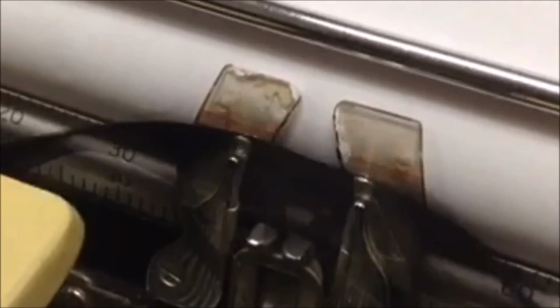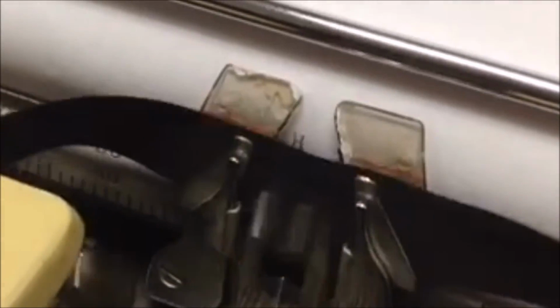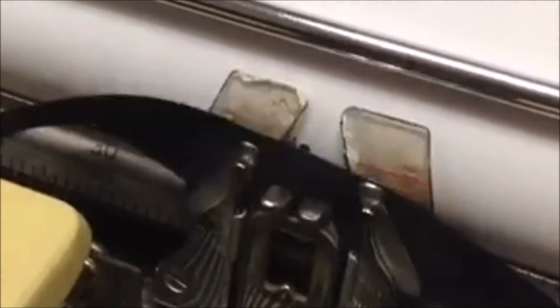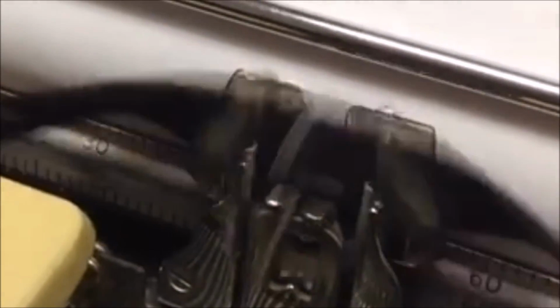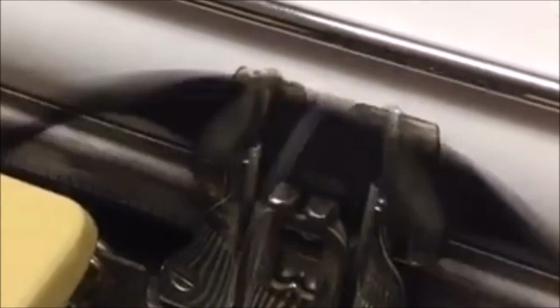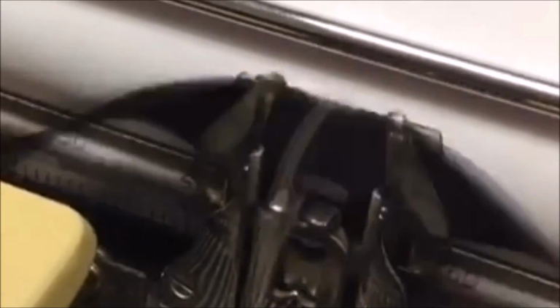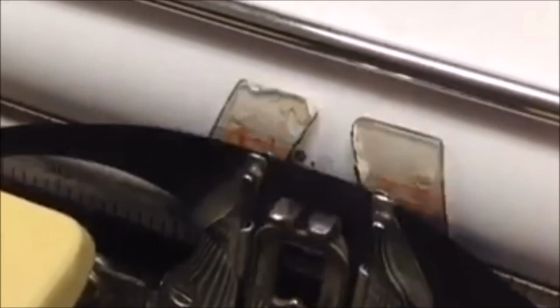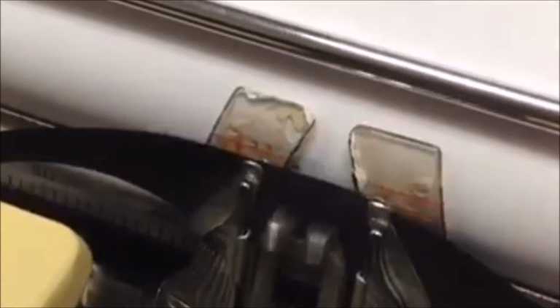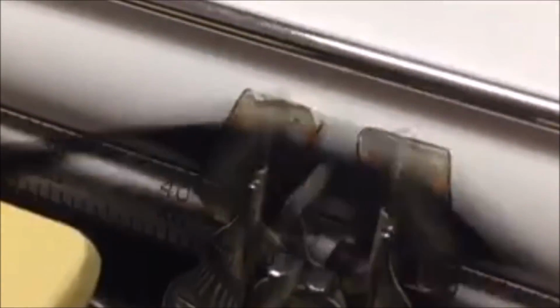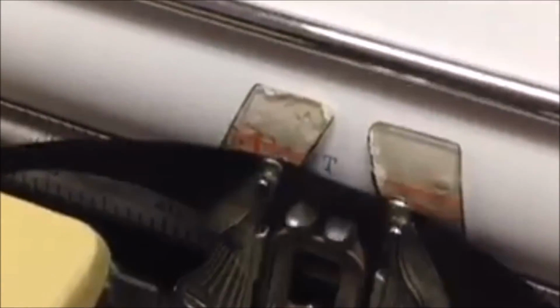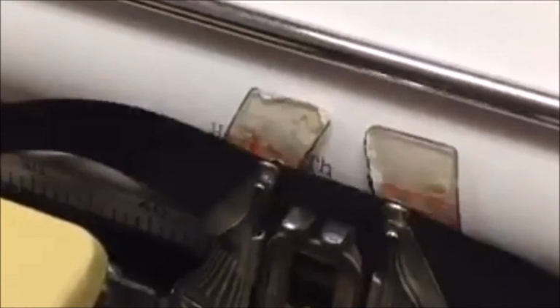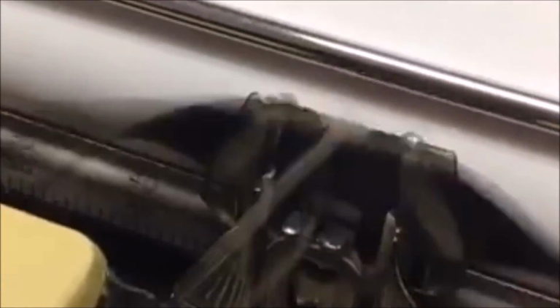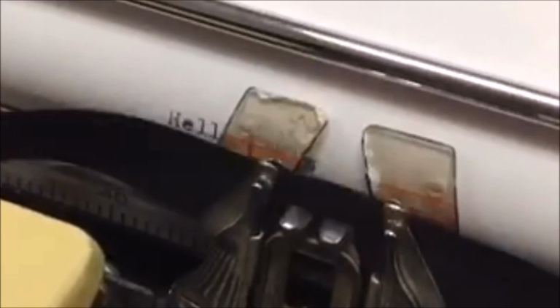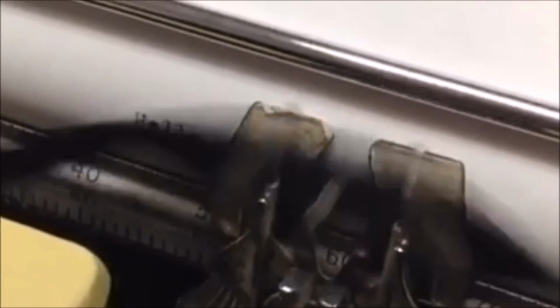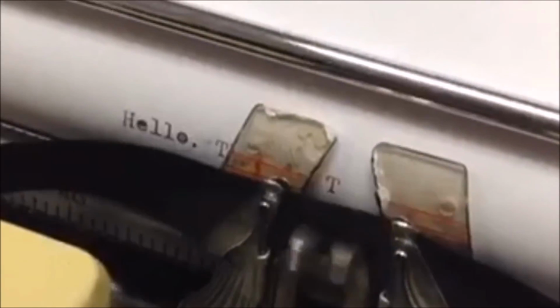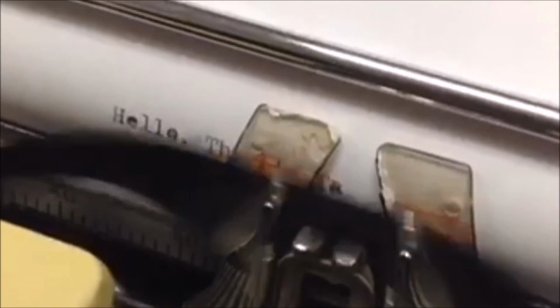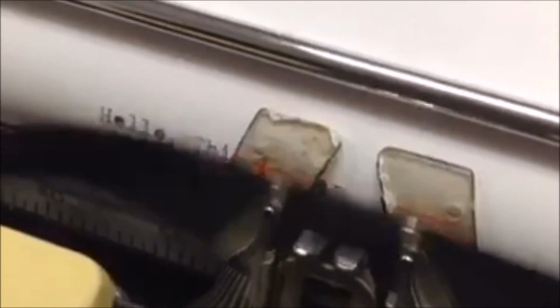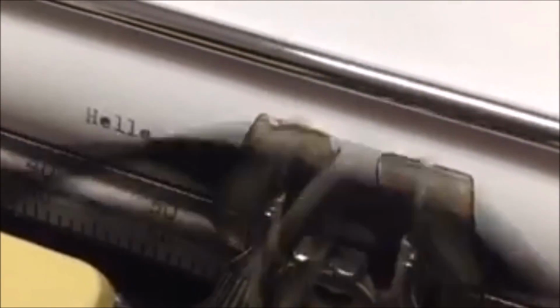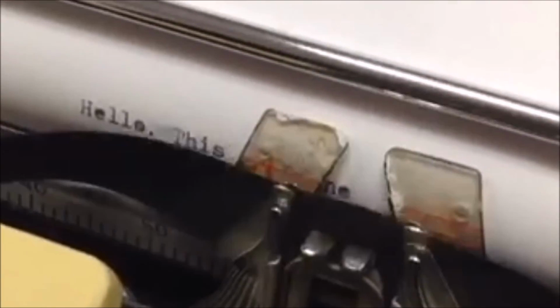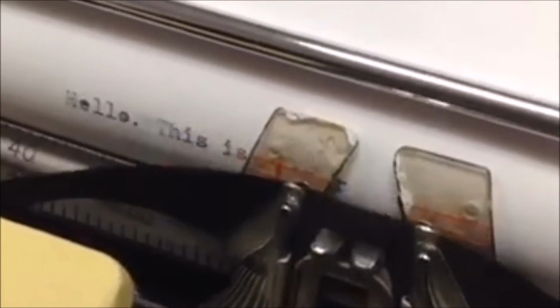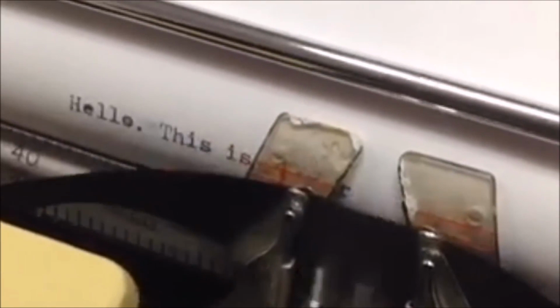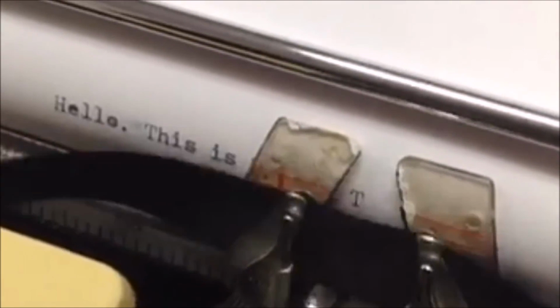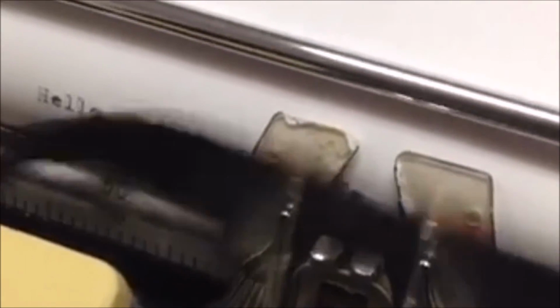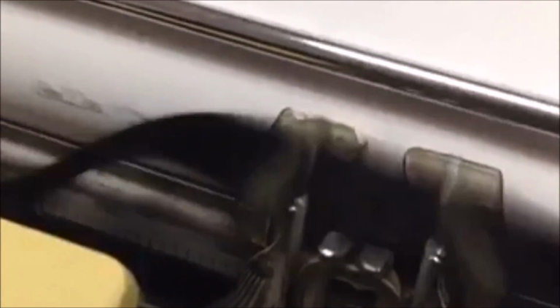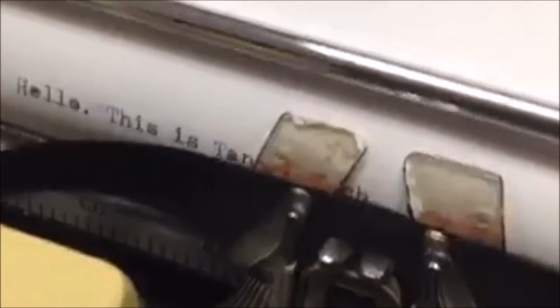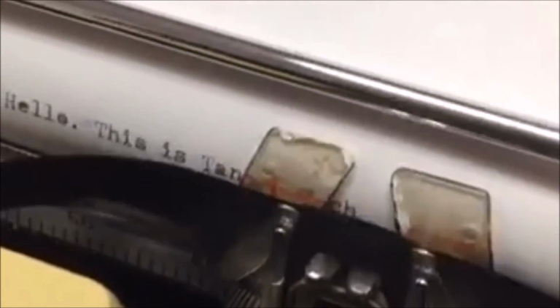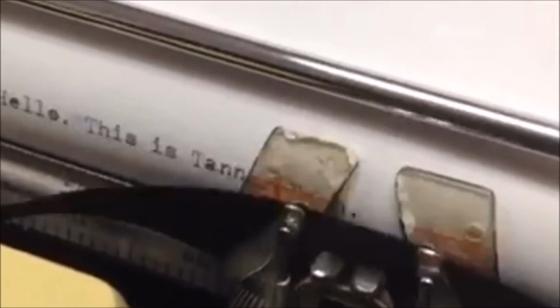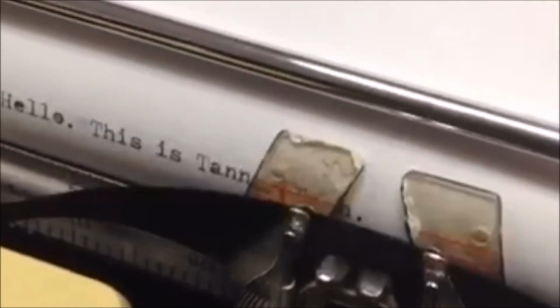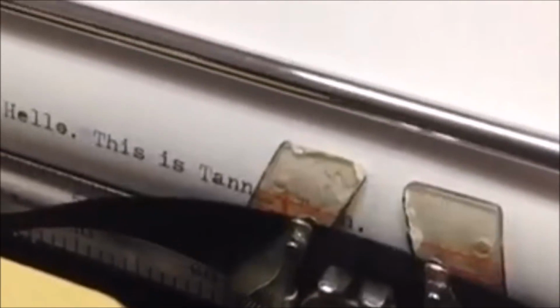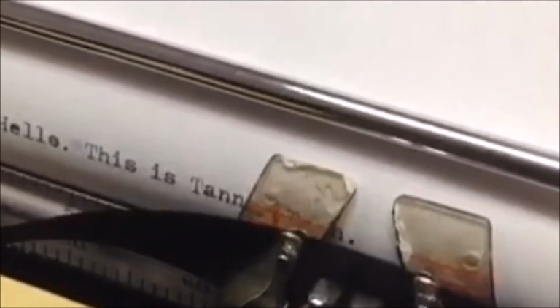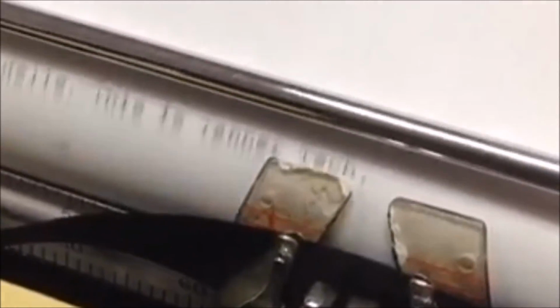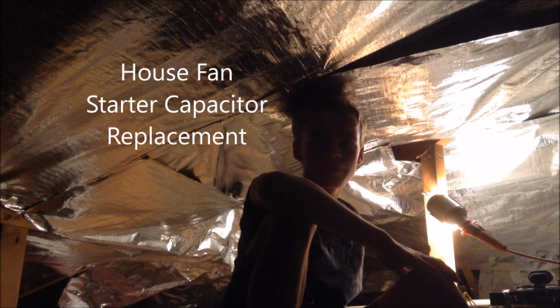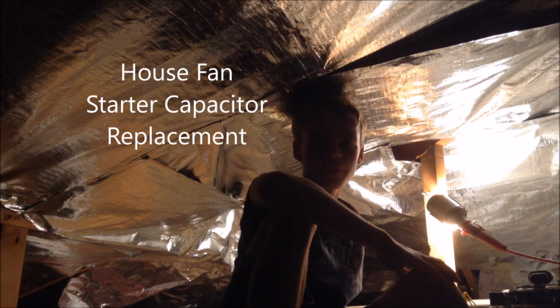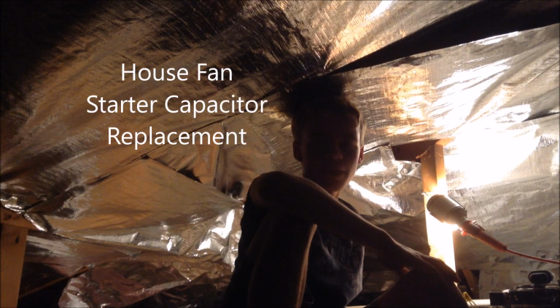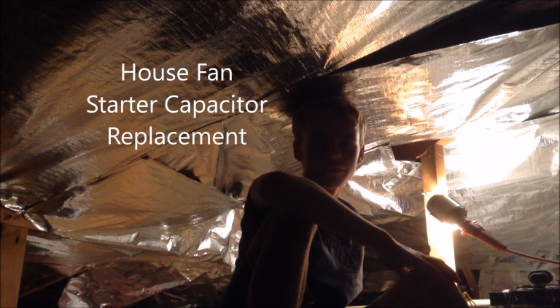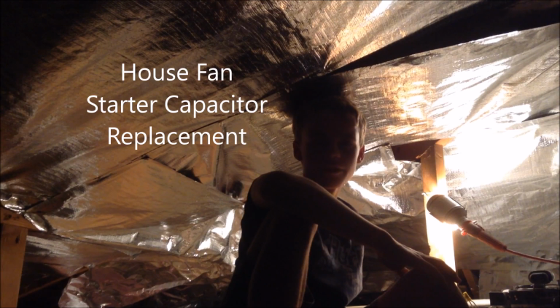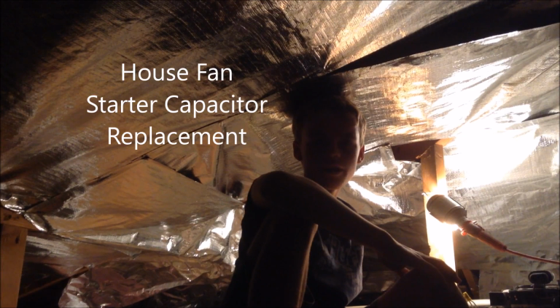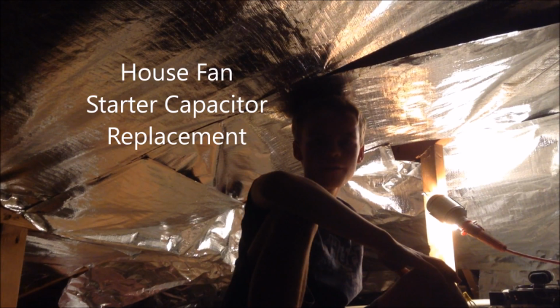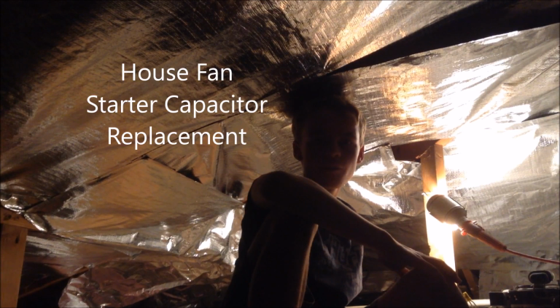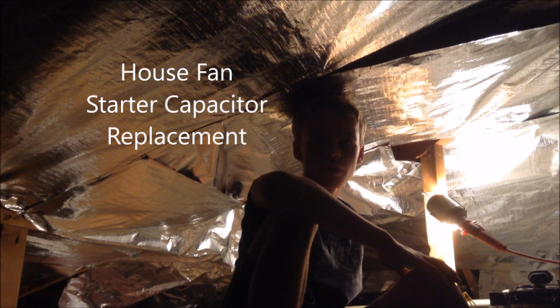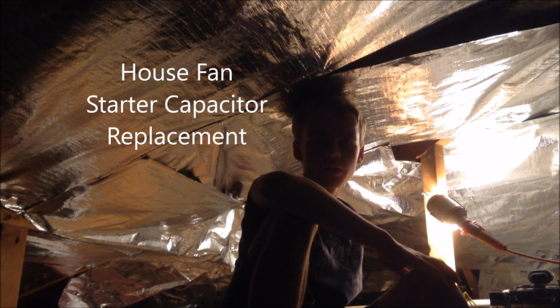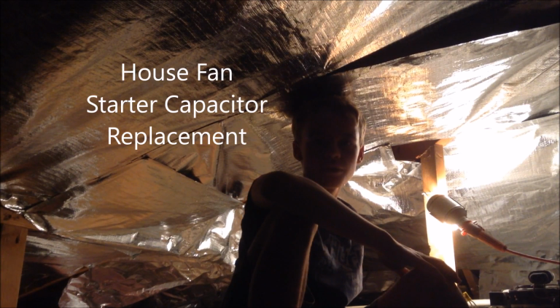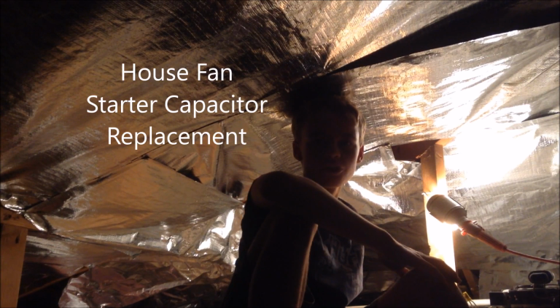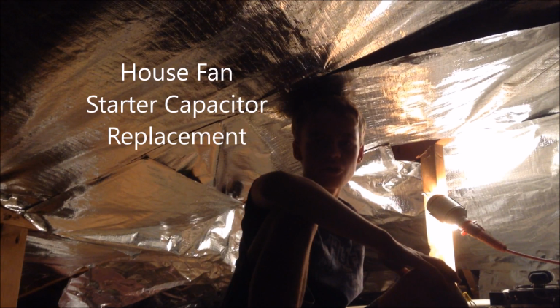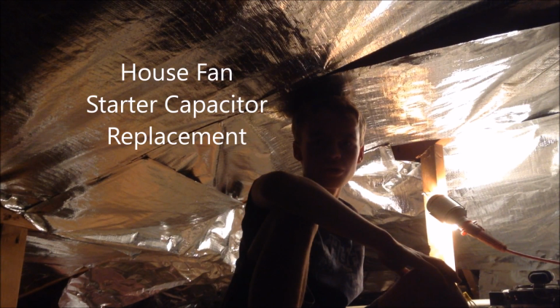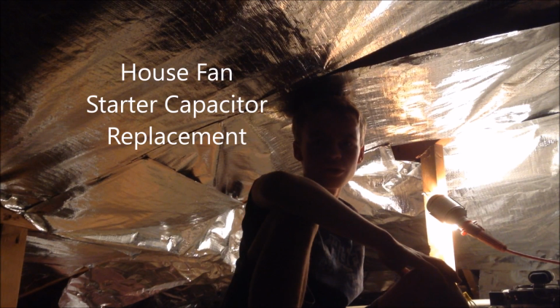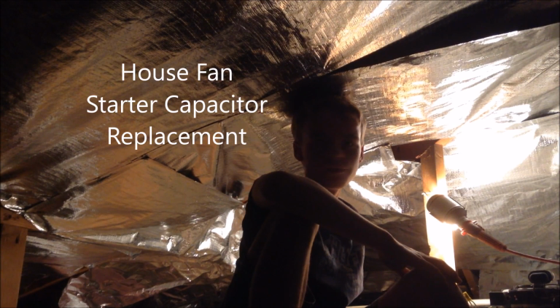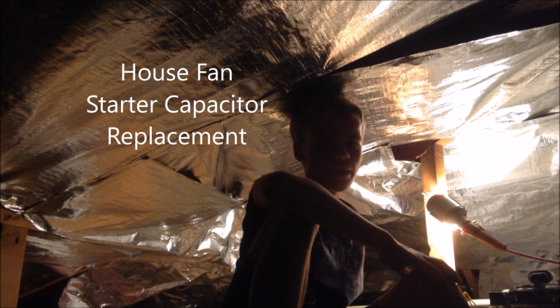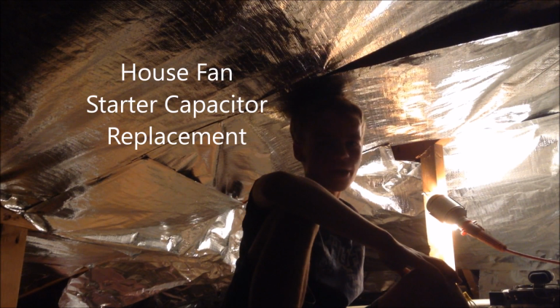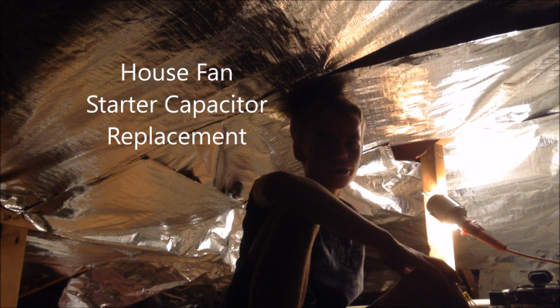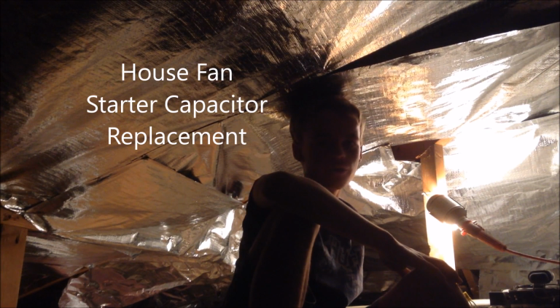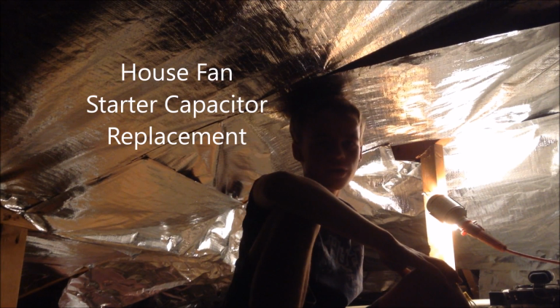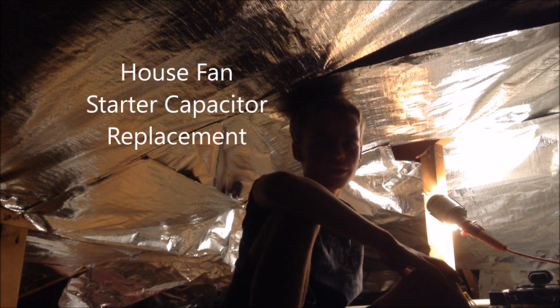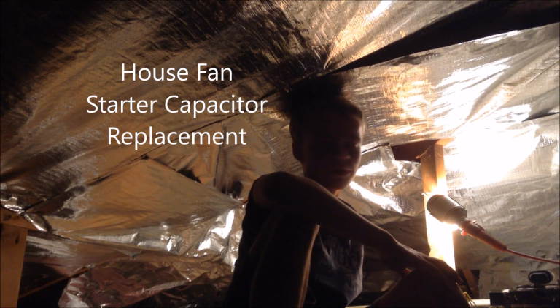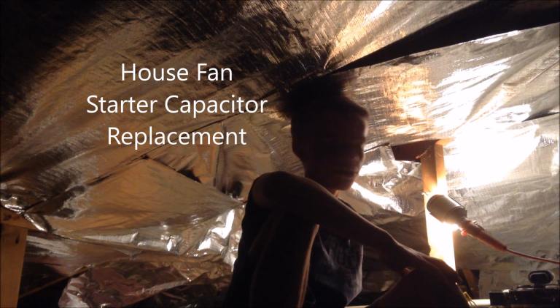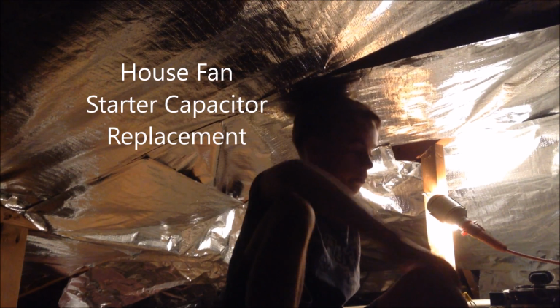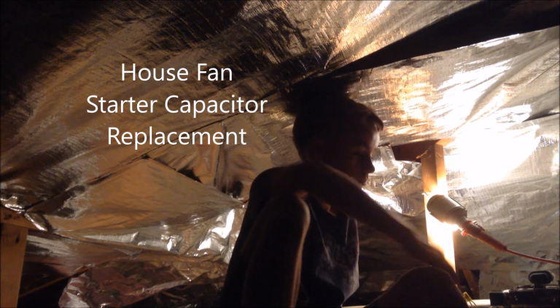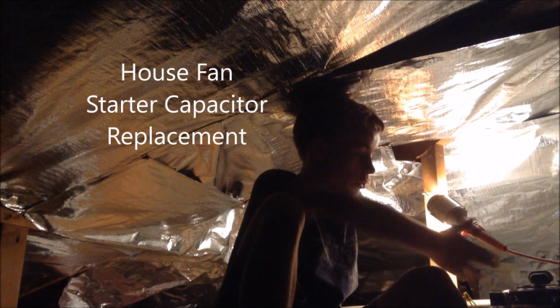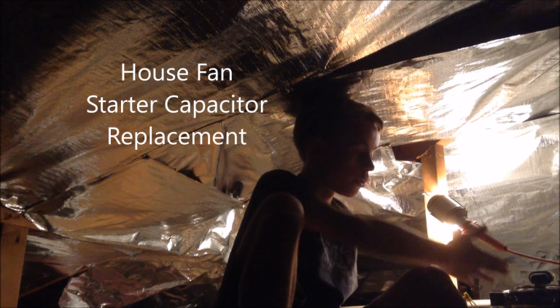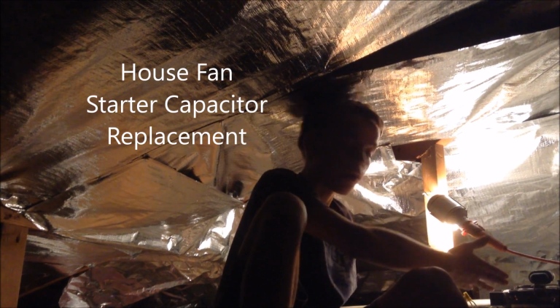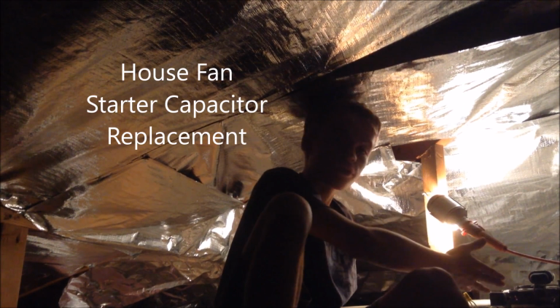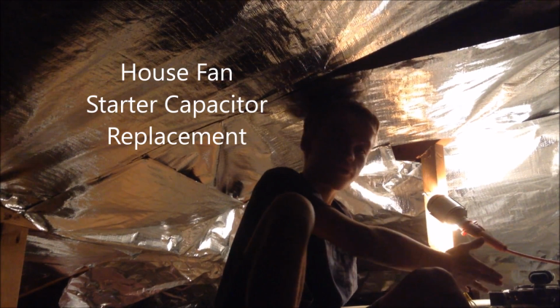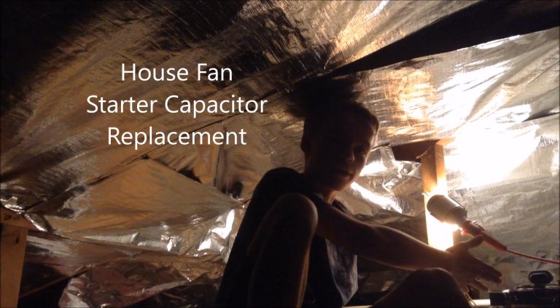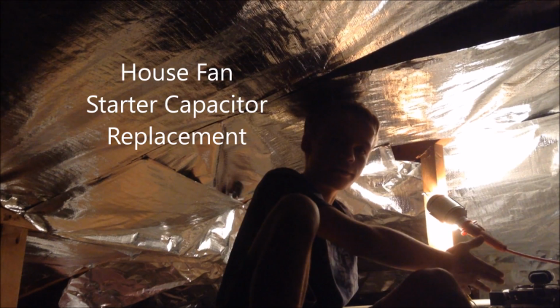Hello, this is Tanner Tech. And today I'm going to be showing you how to fix your whole house fan.